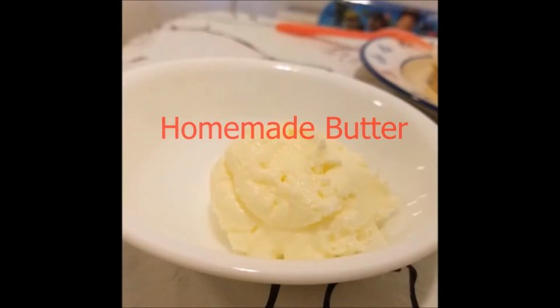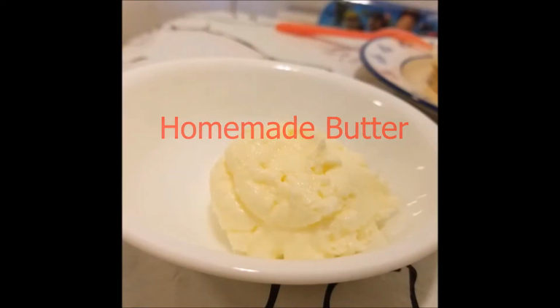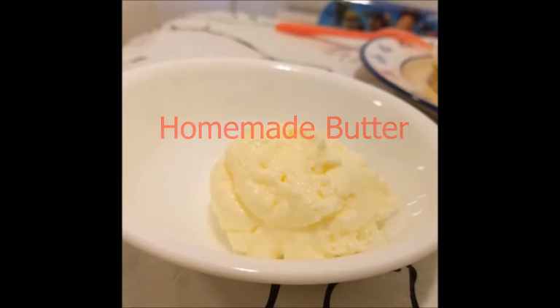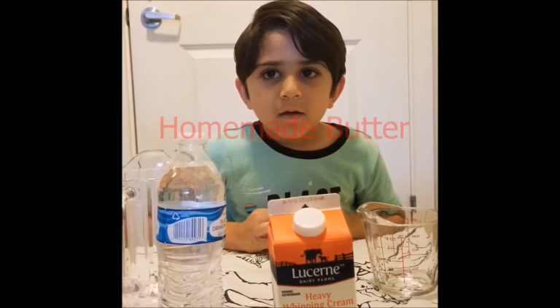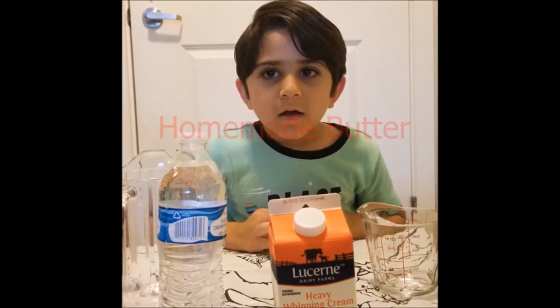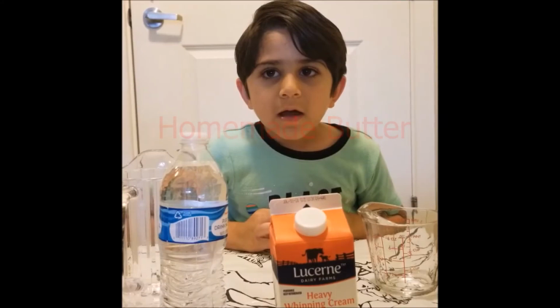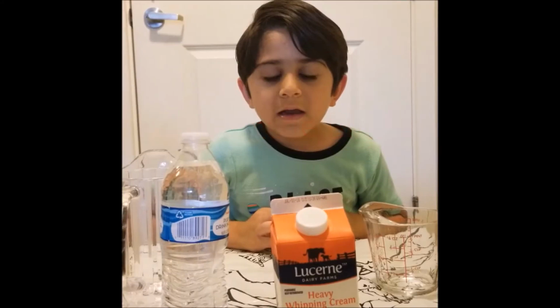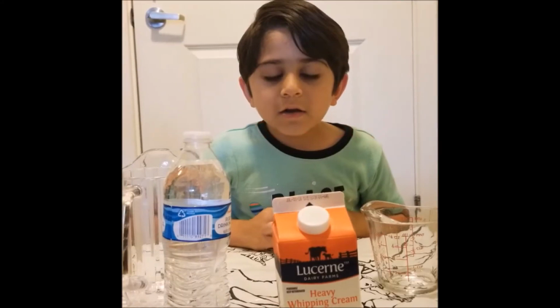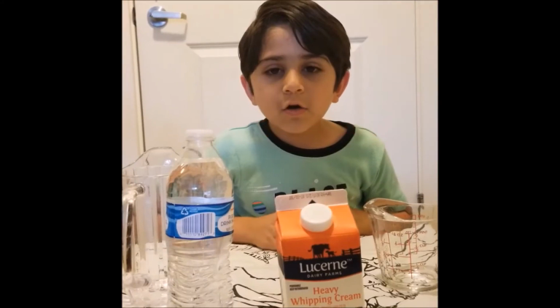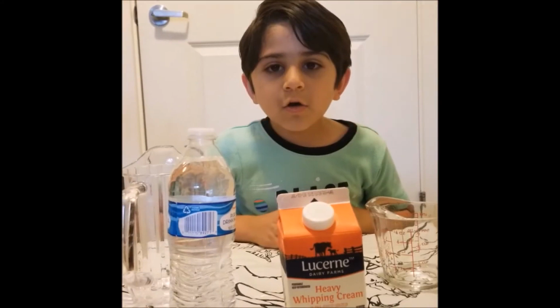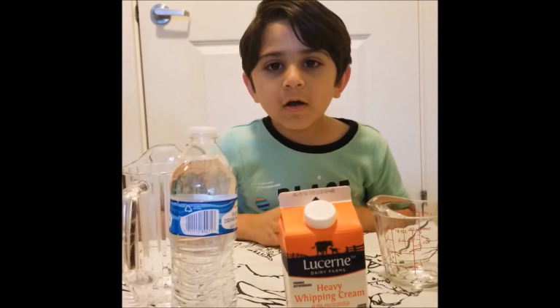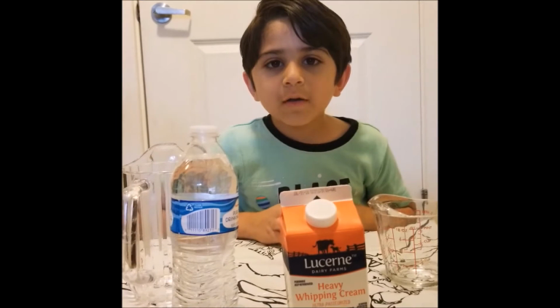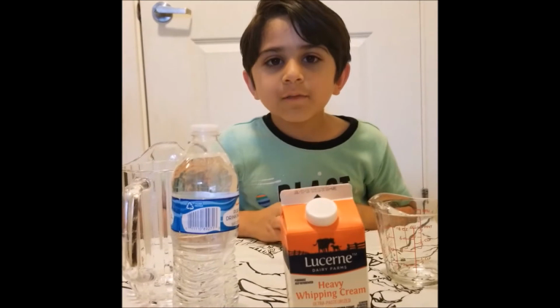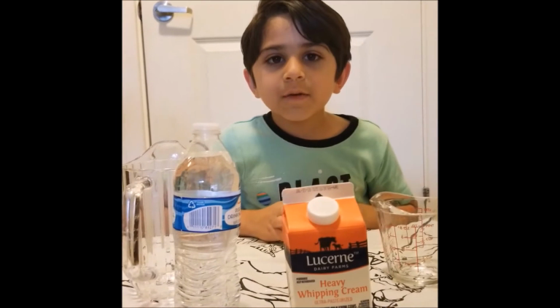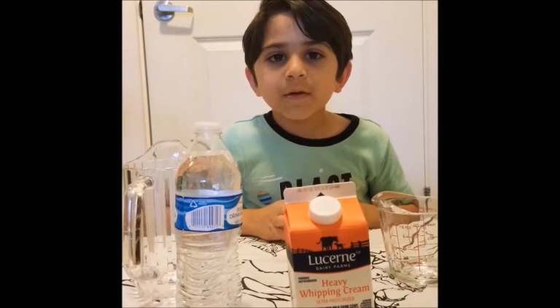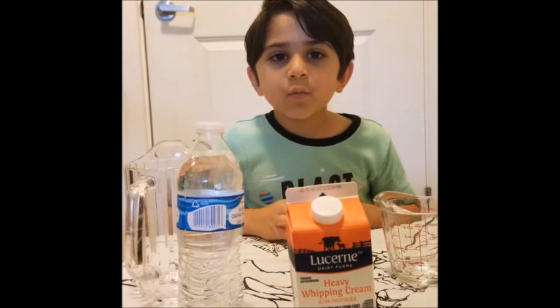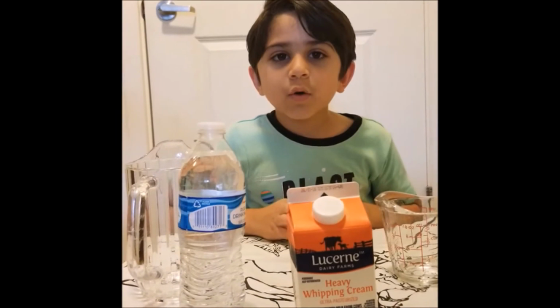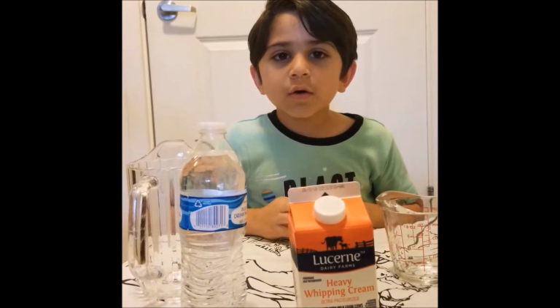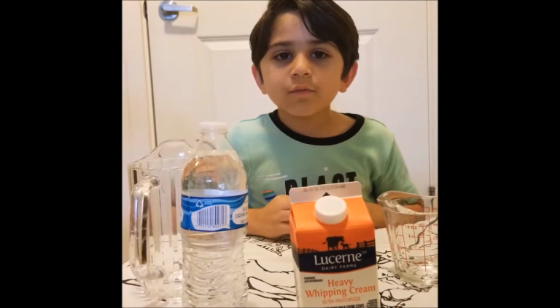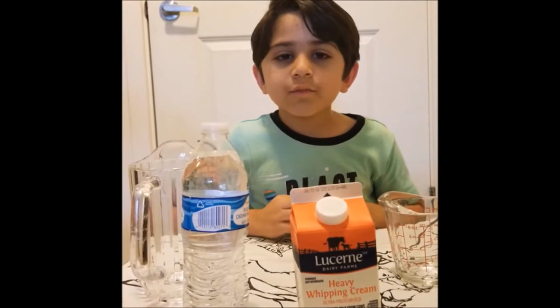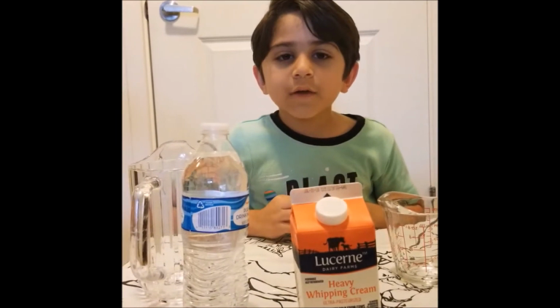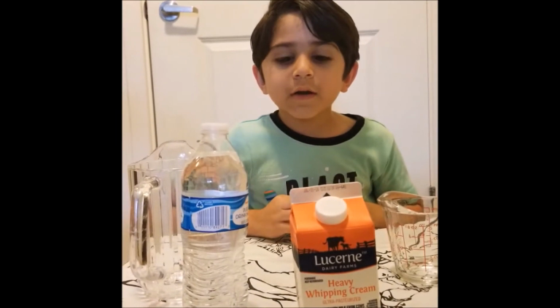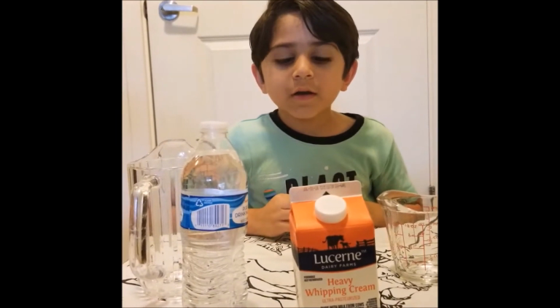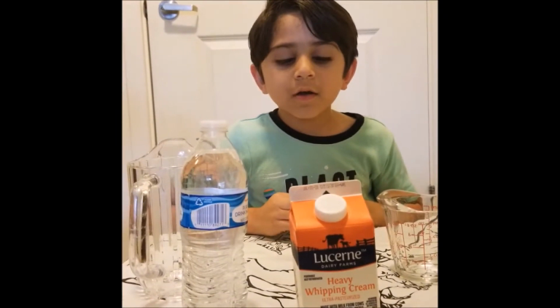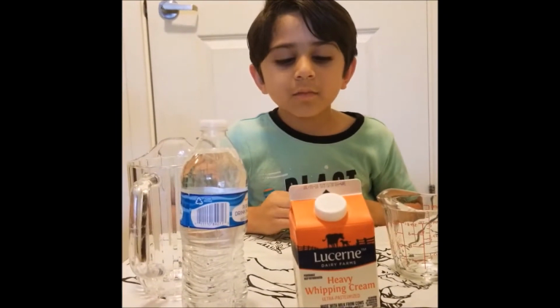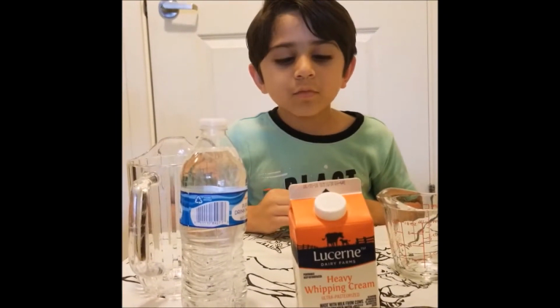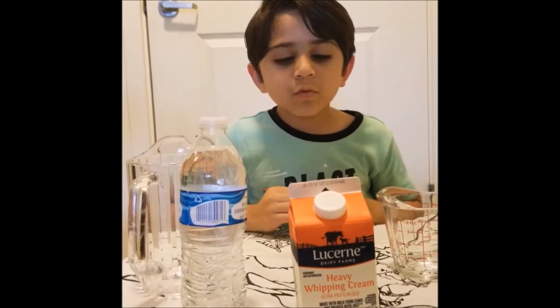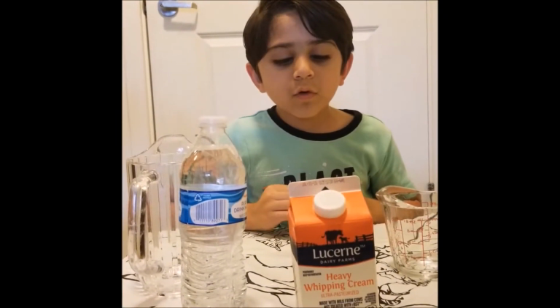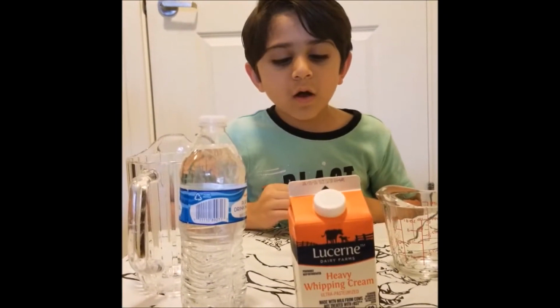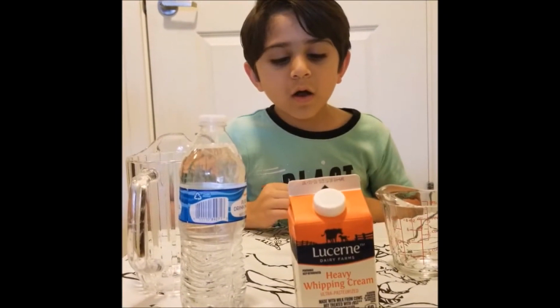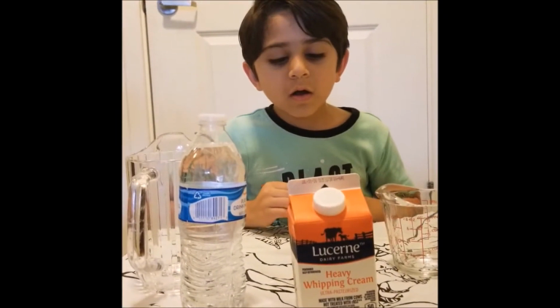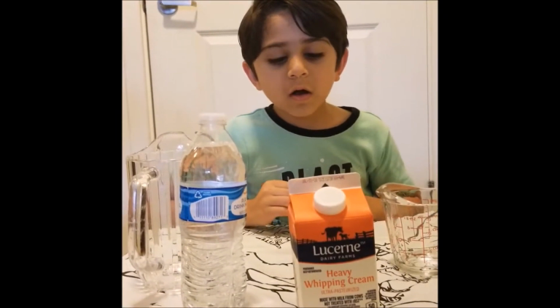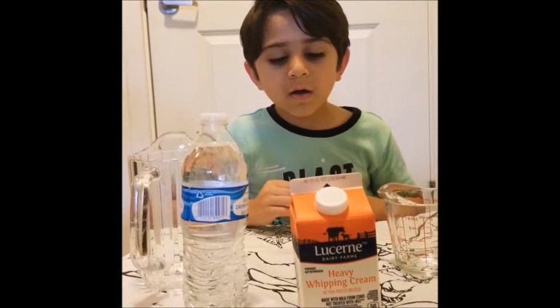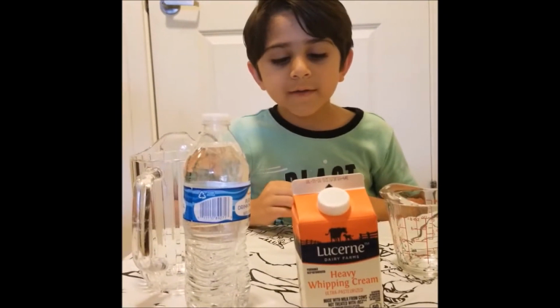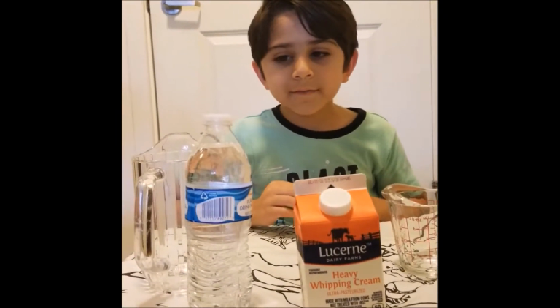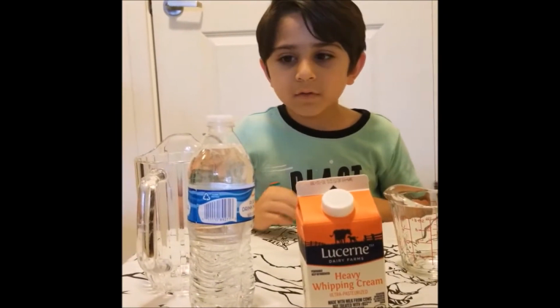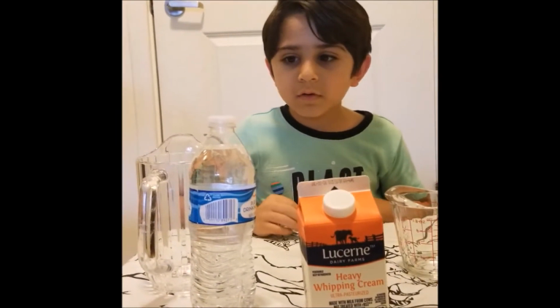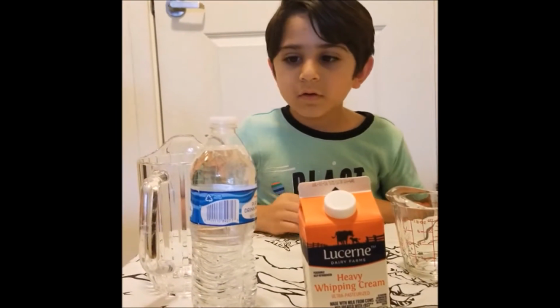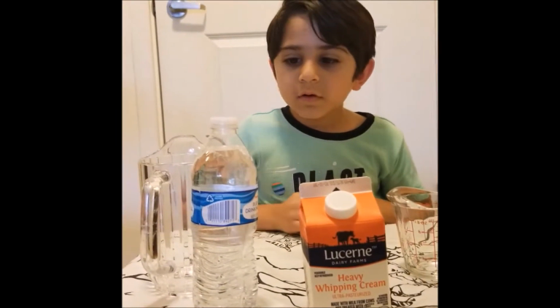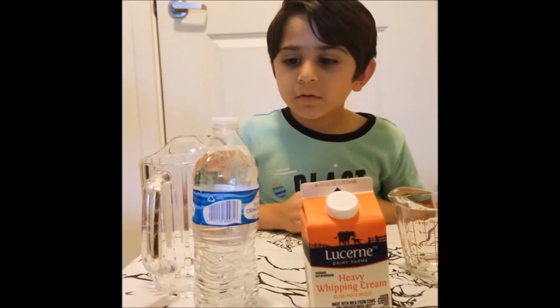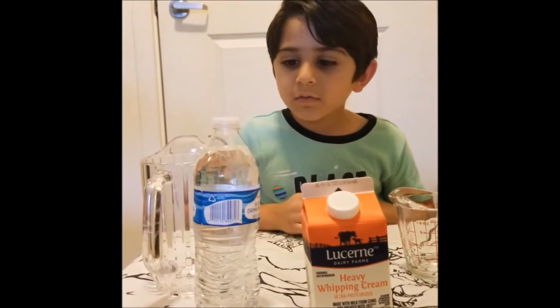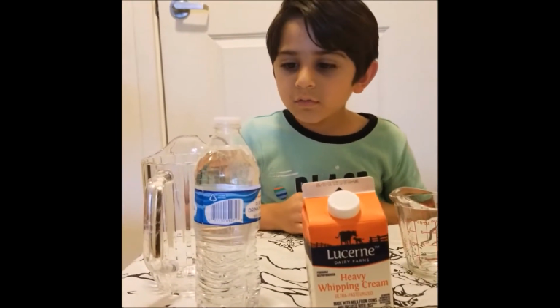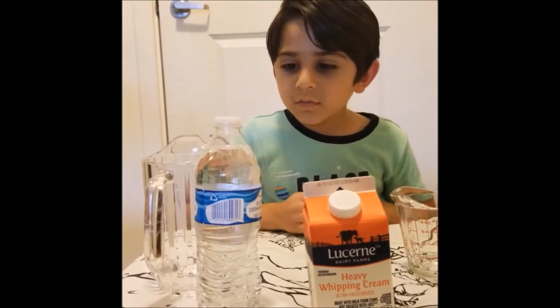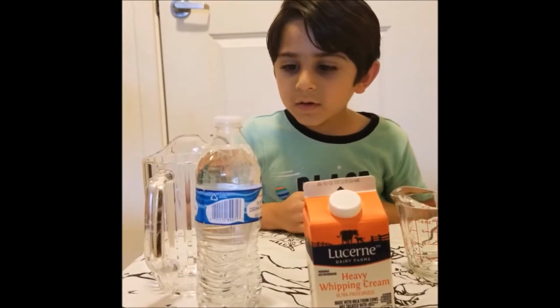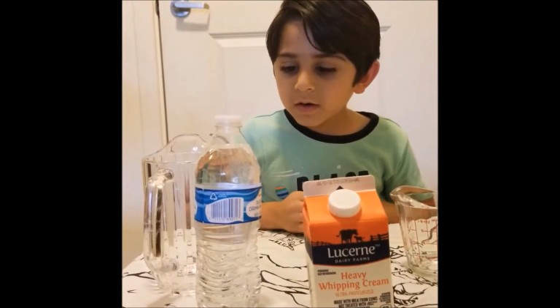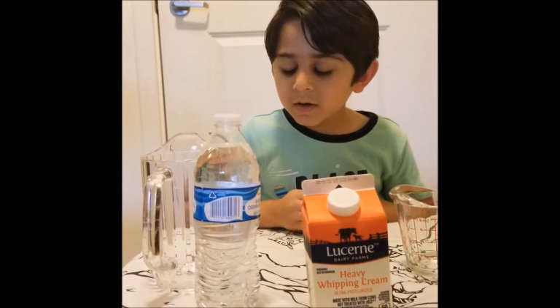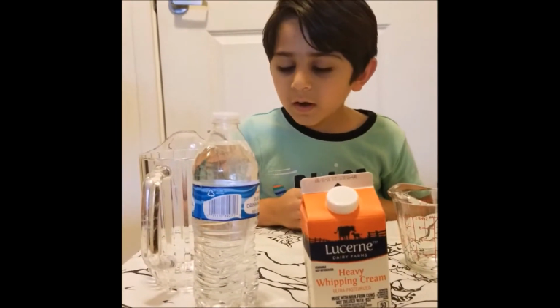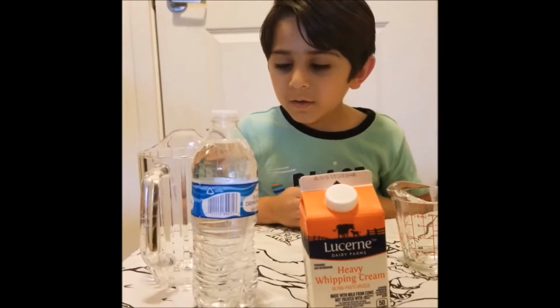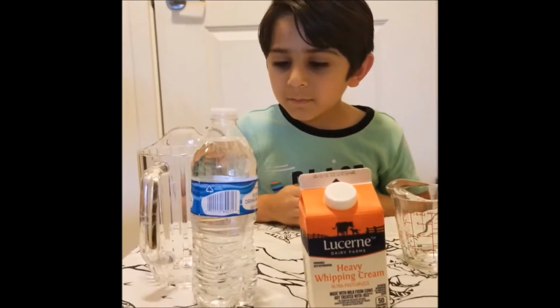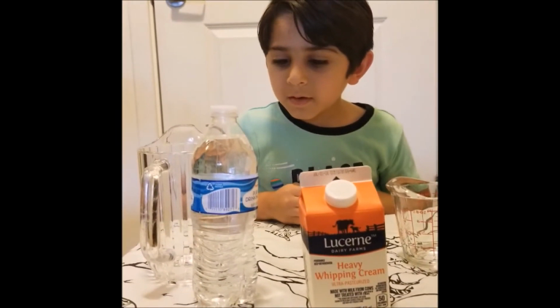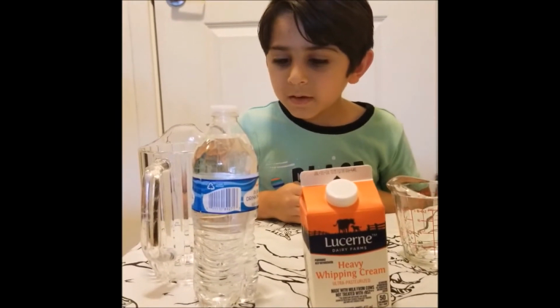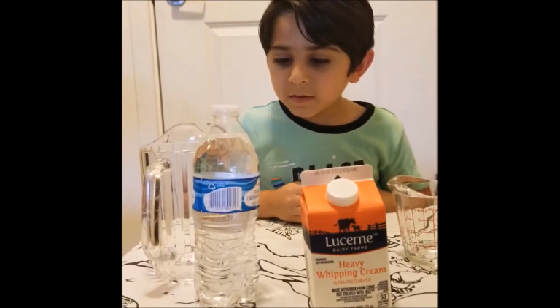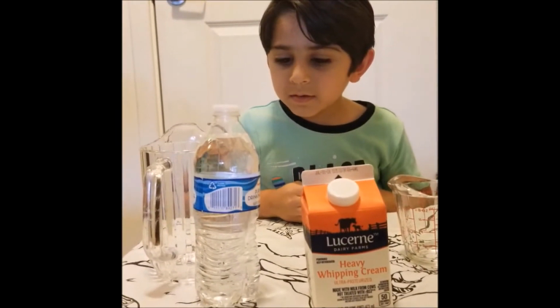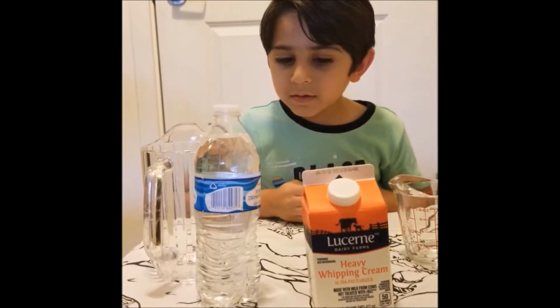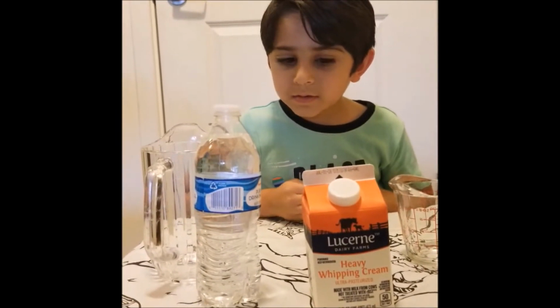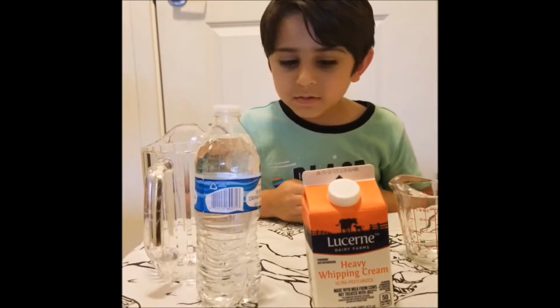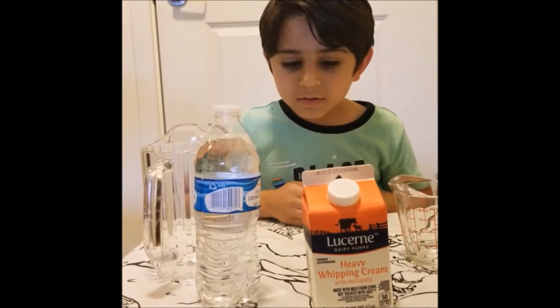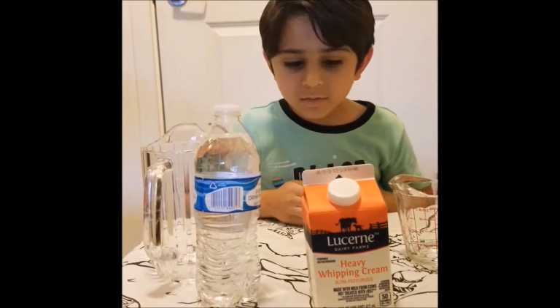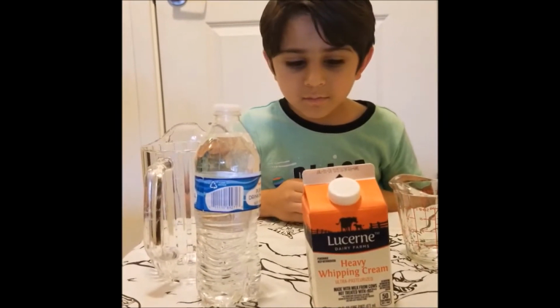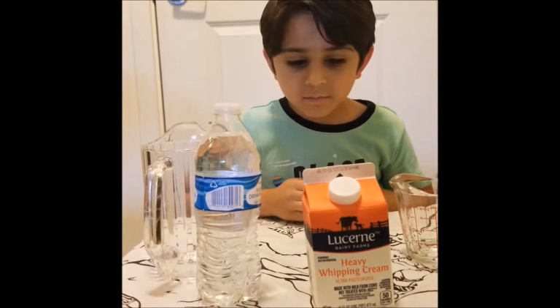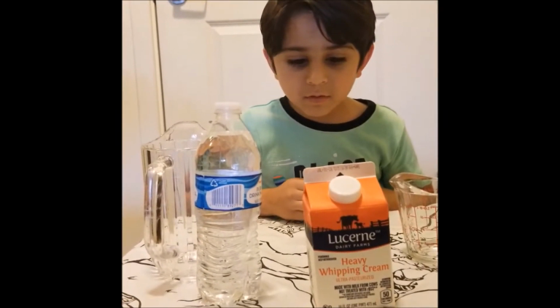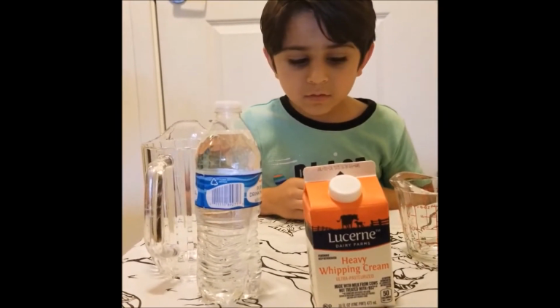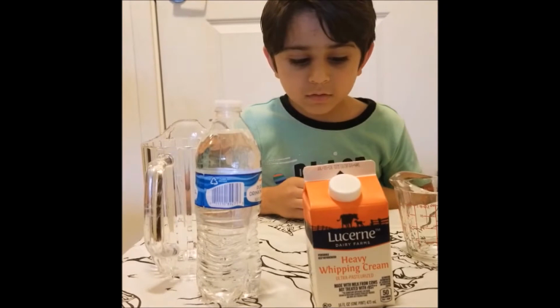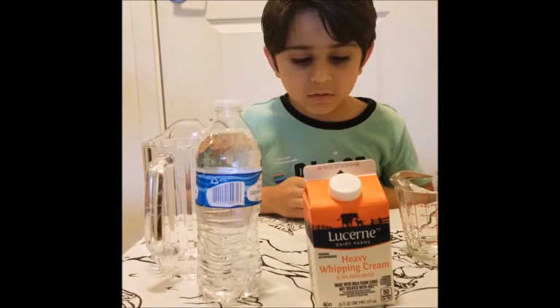Hello everyone, welcome to Akan. Today I'm making some butter.